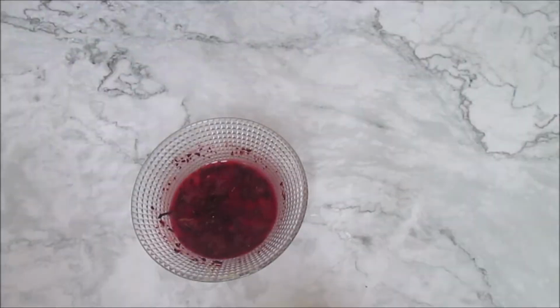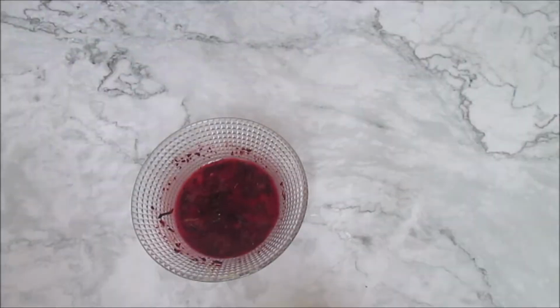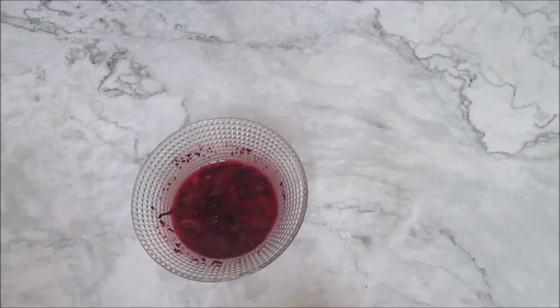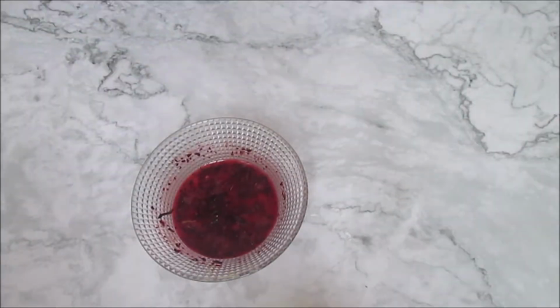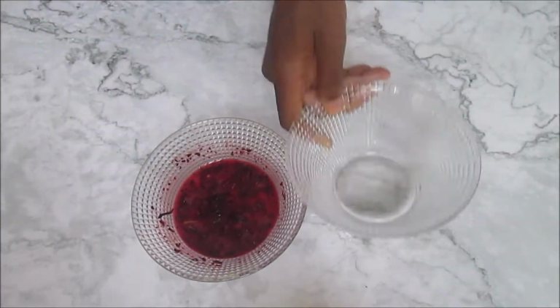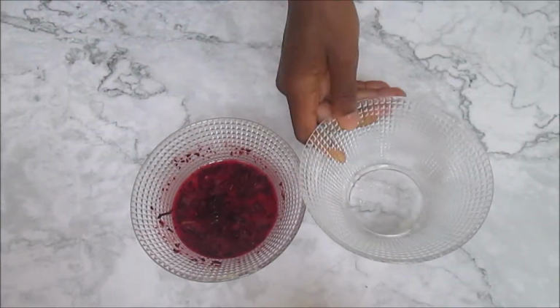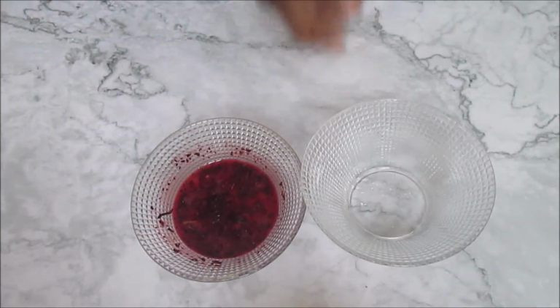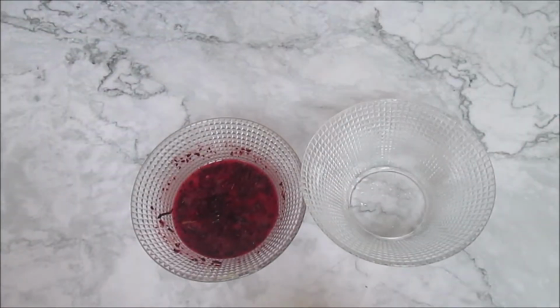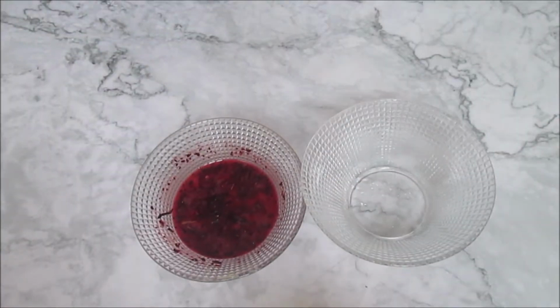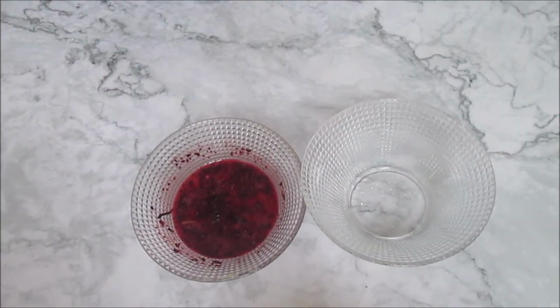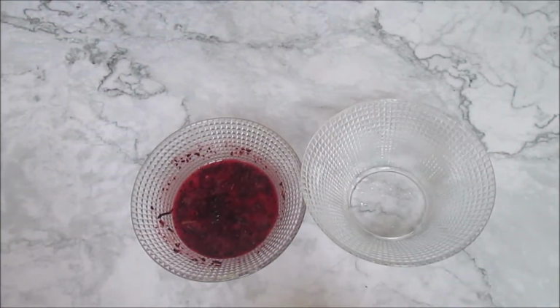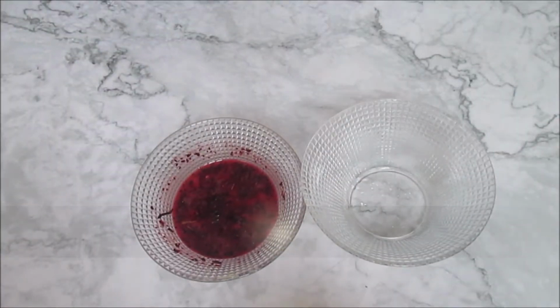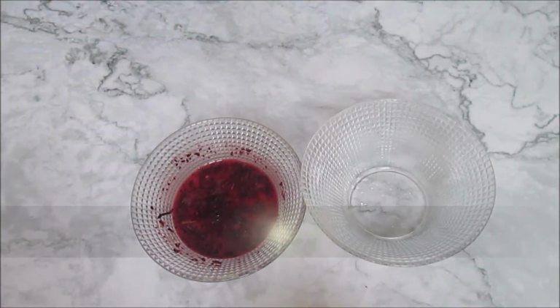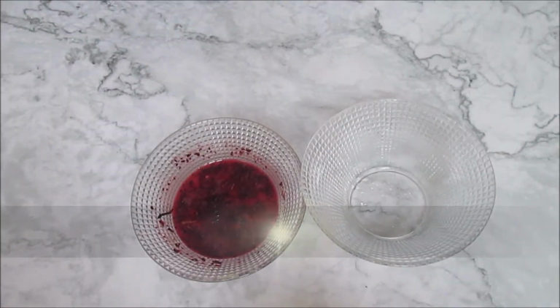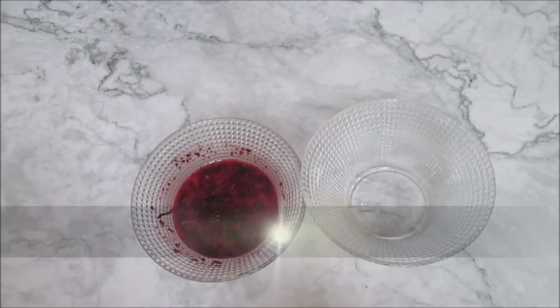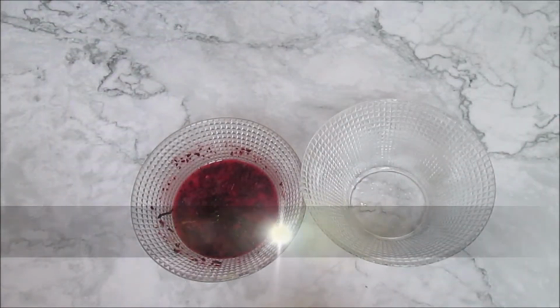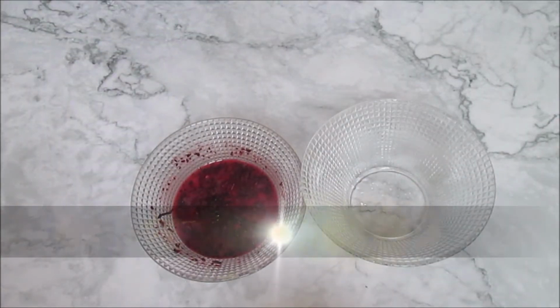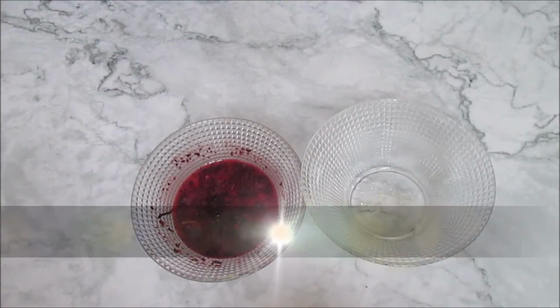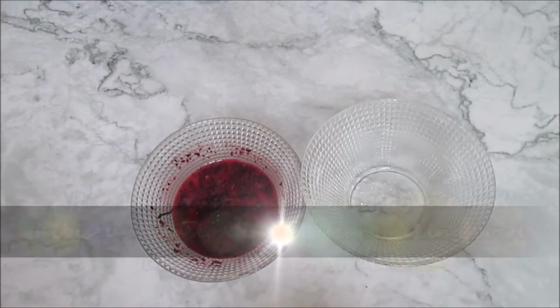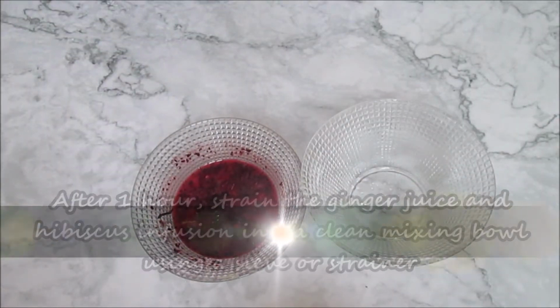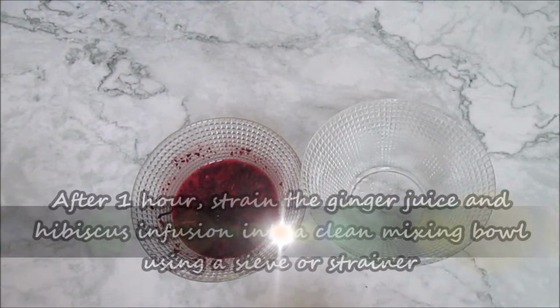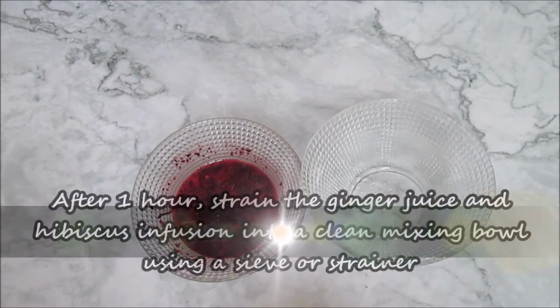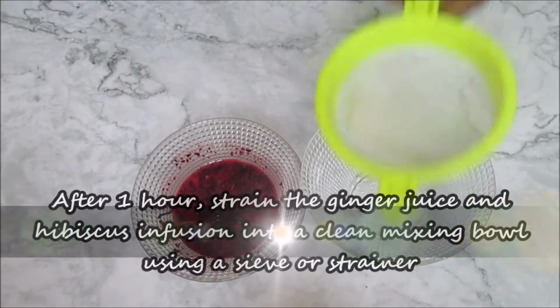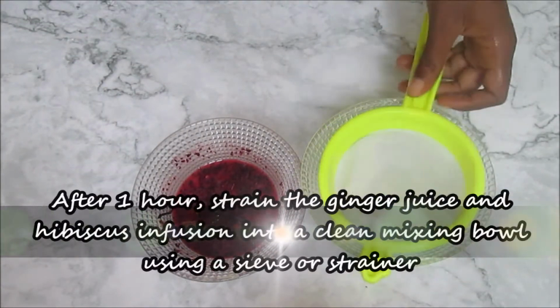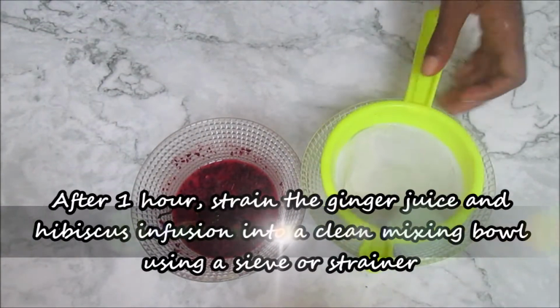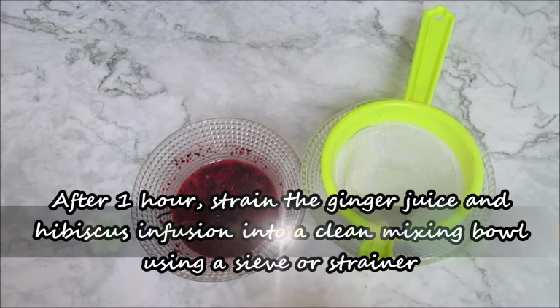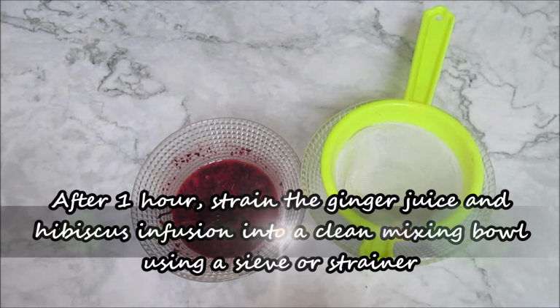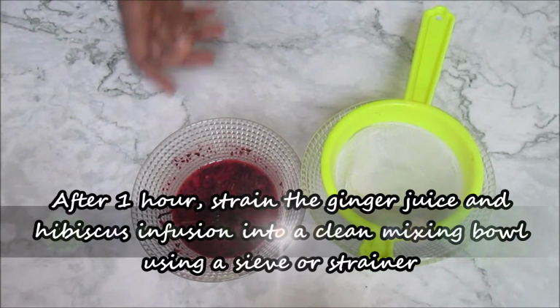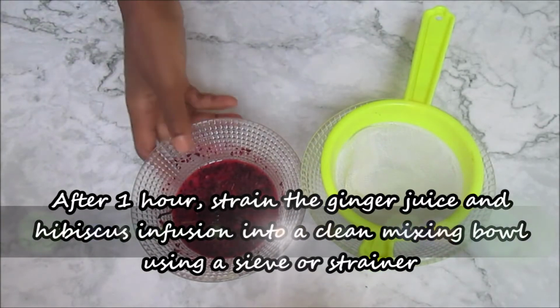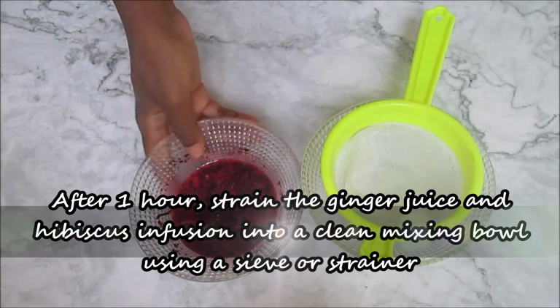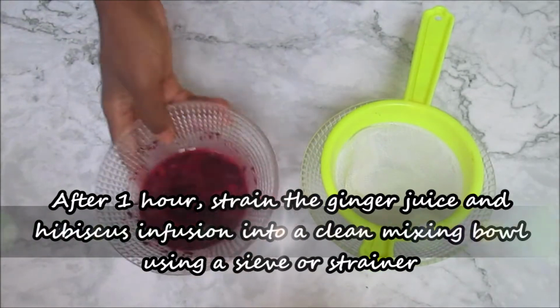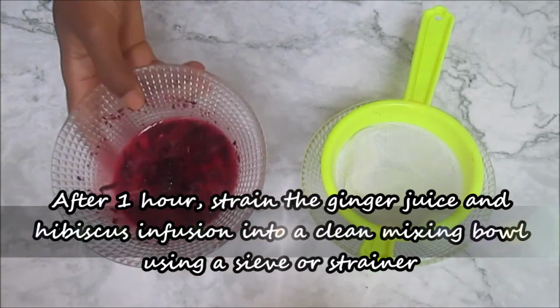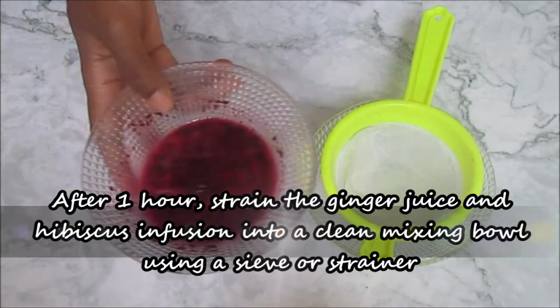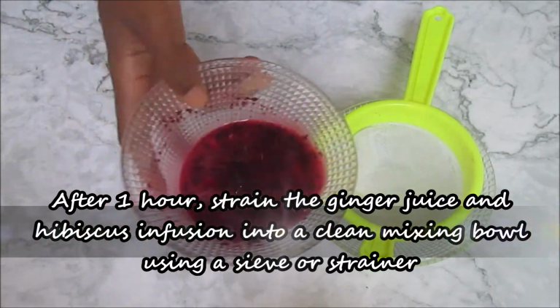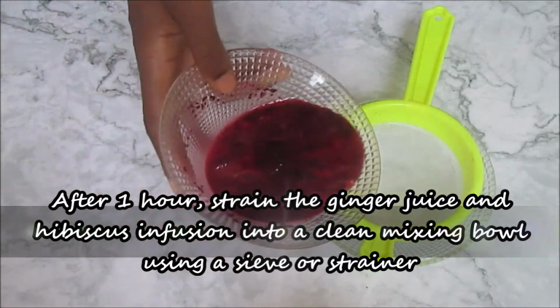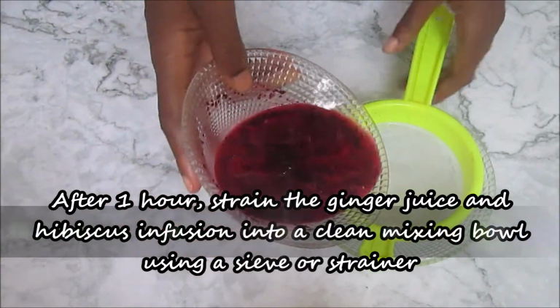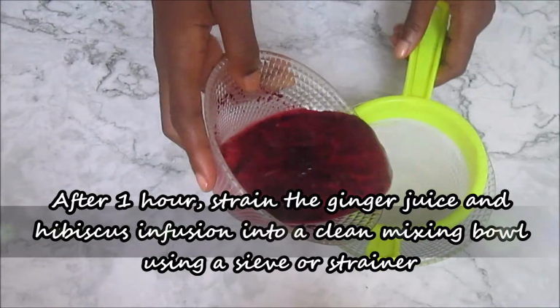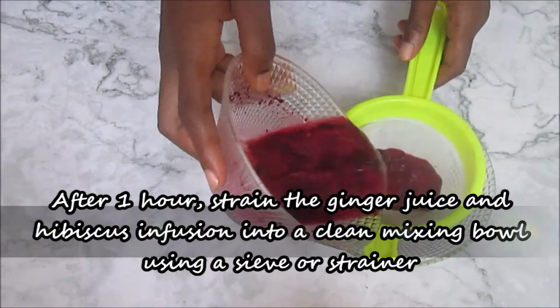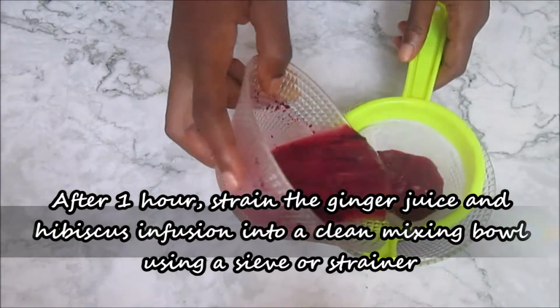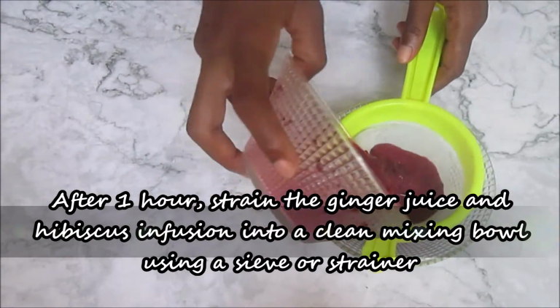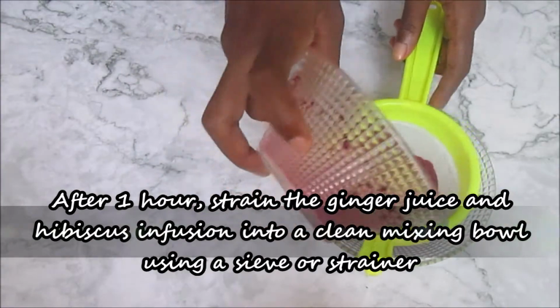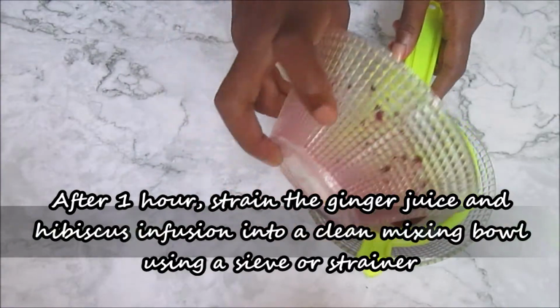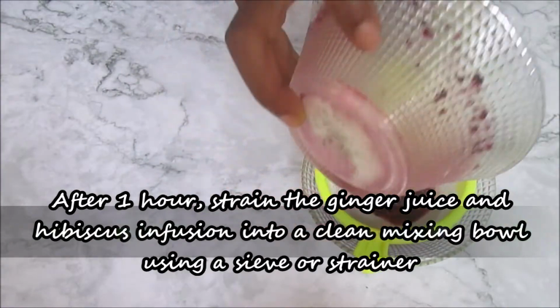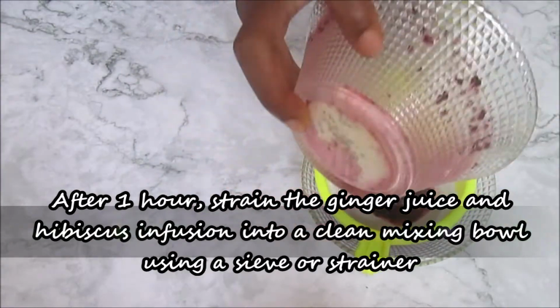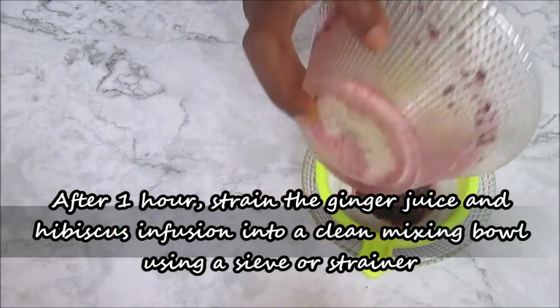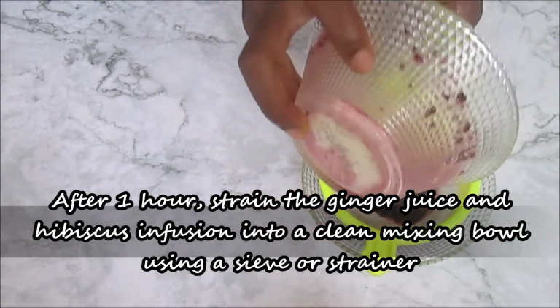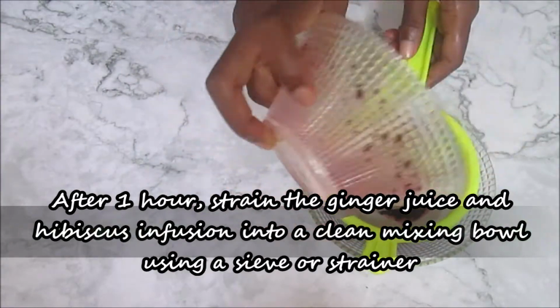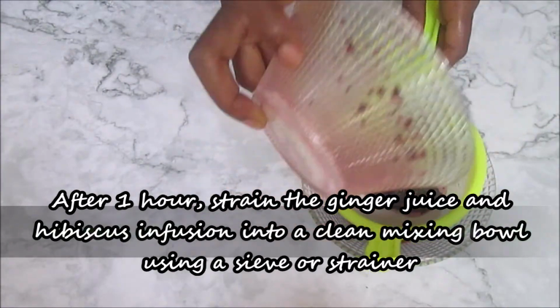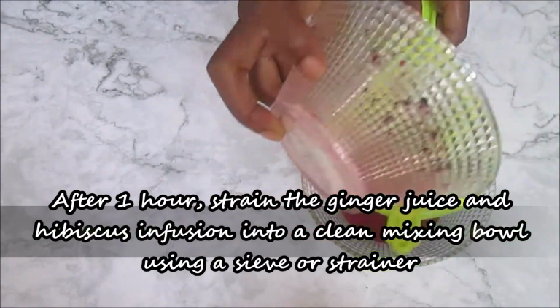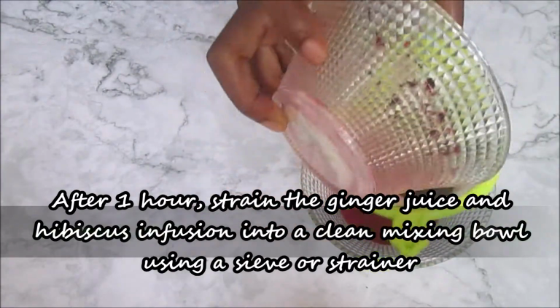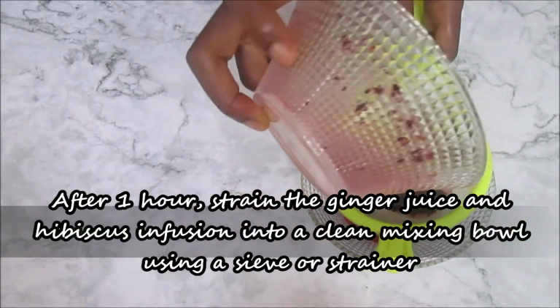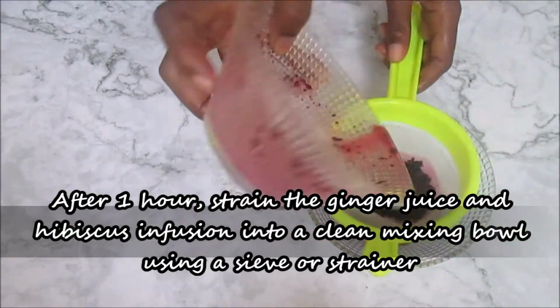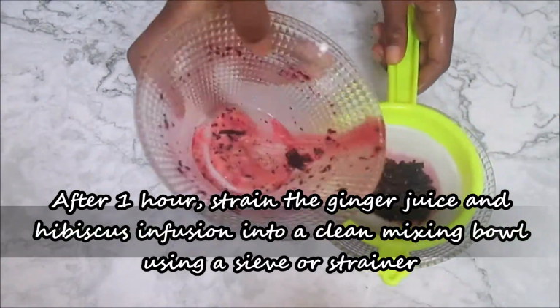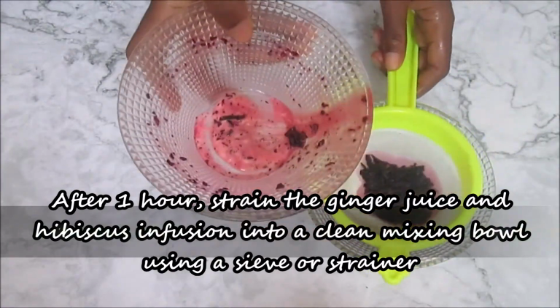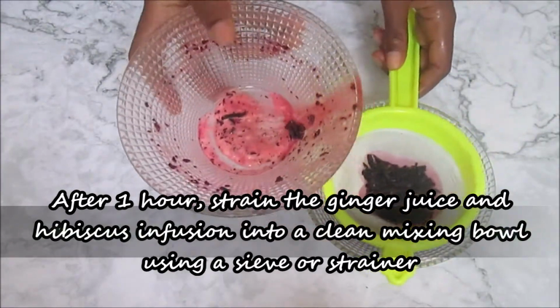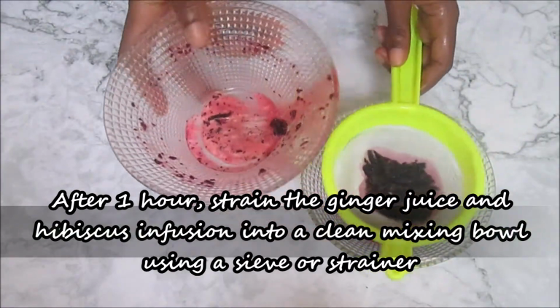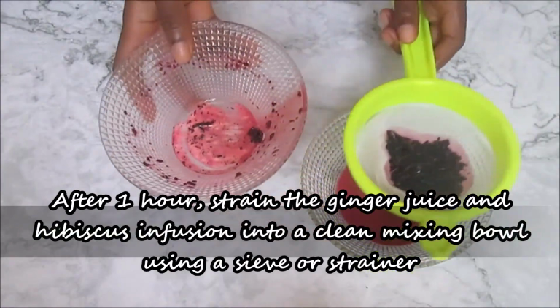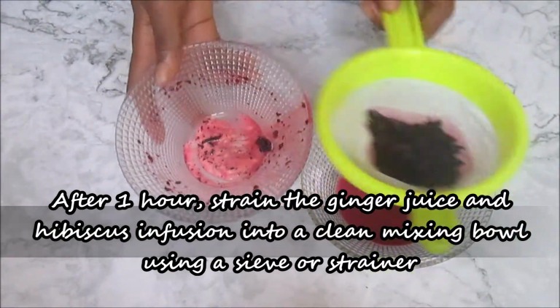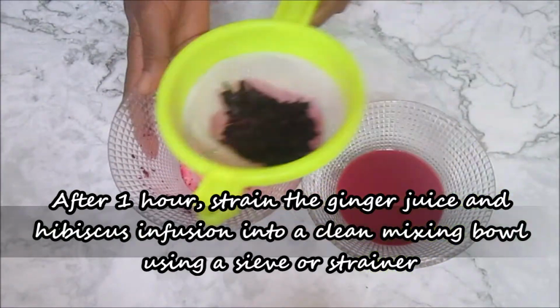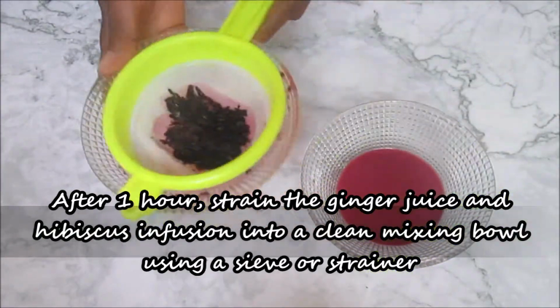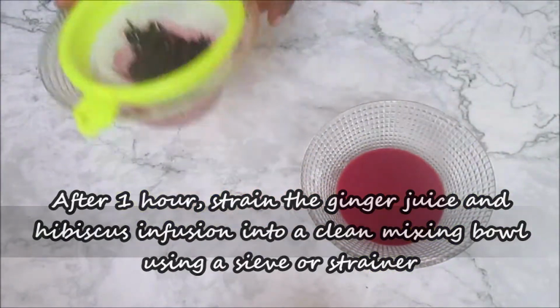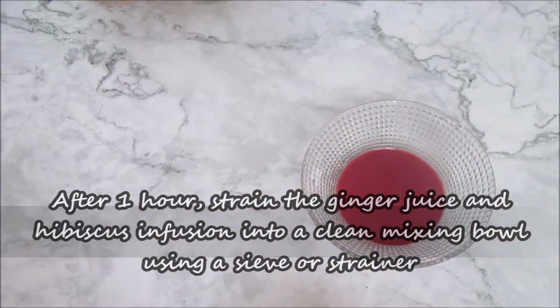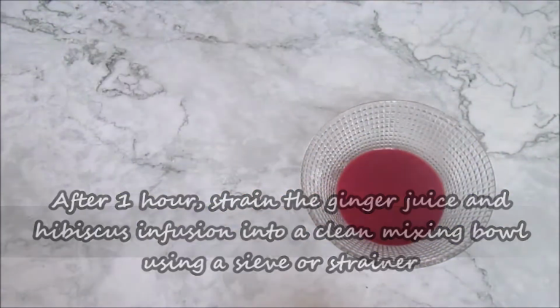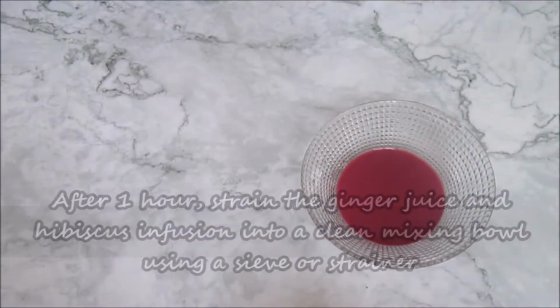After about 1 to 2 hours, strain the ginger juice and the hibiscus infusion into a clean mixing bowl.